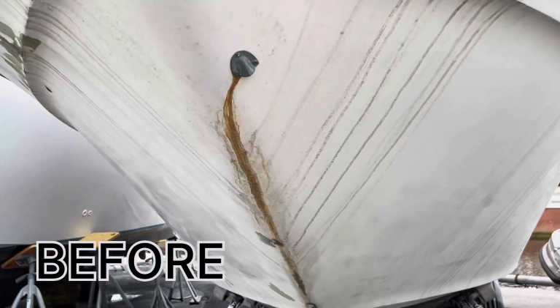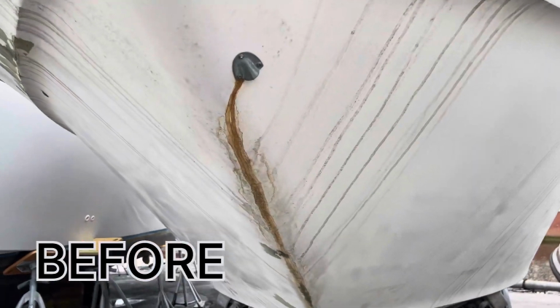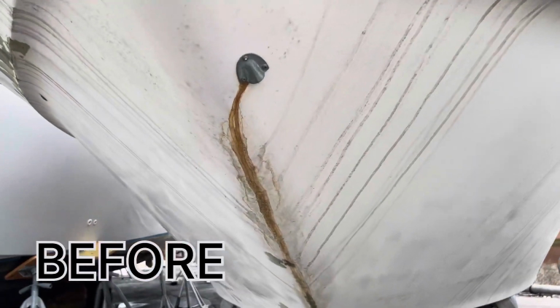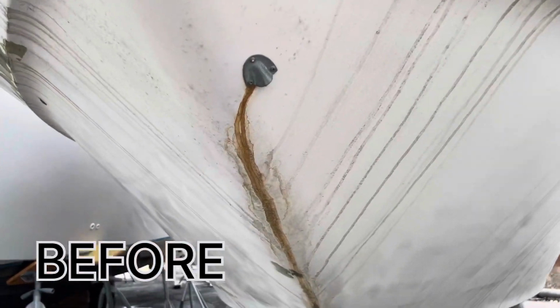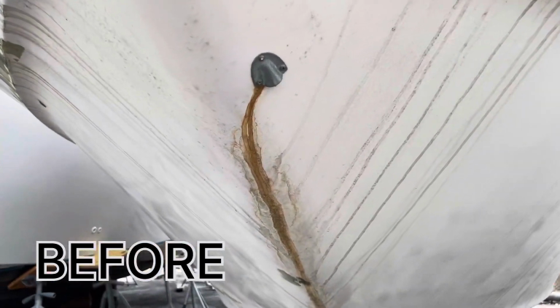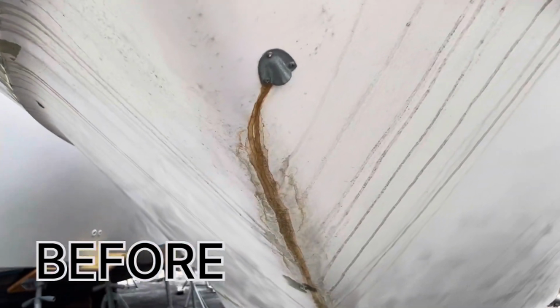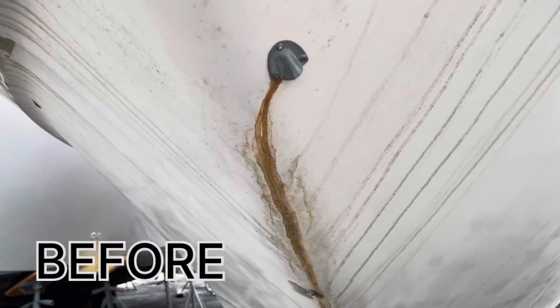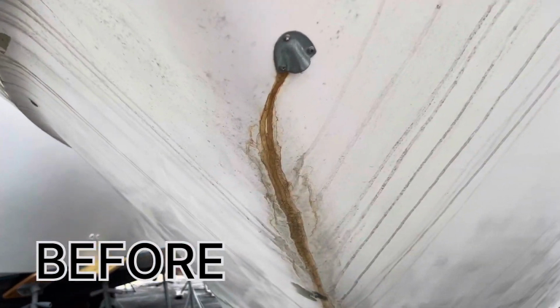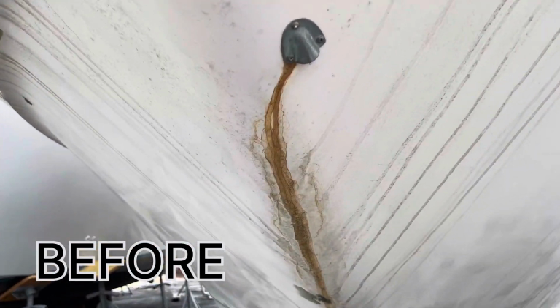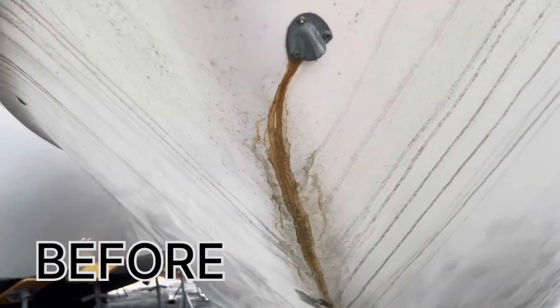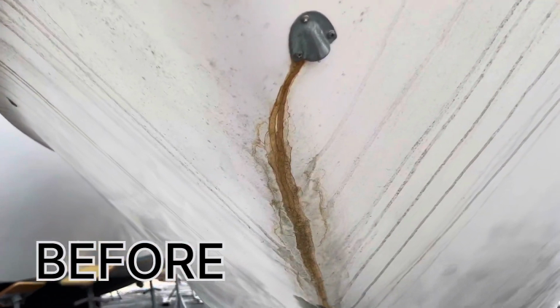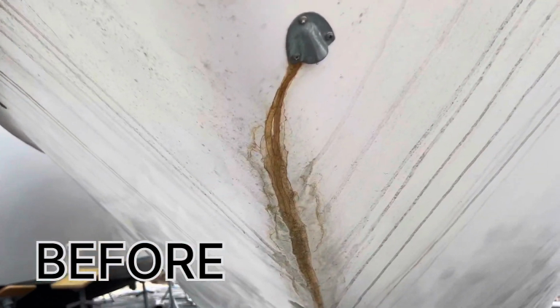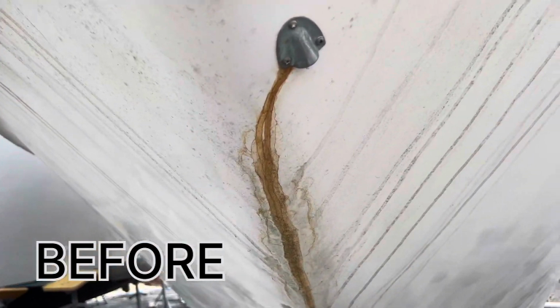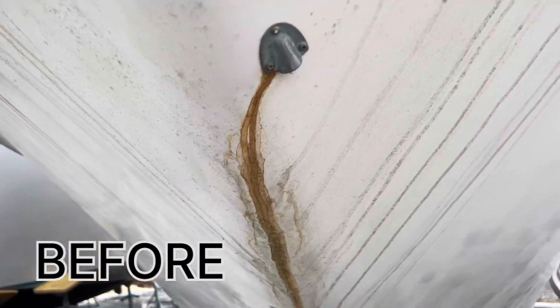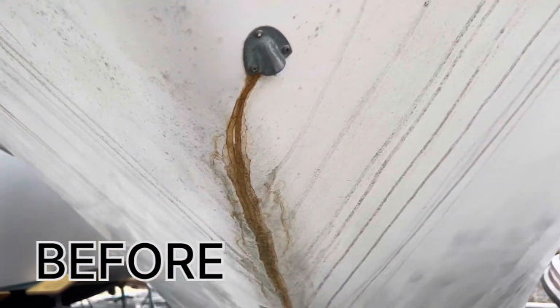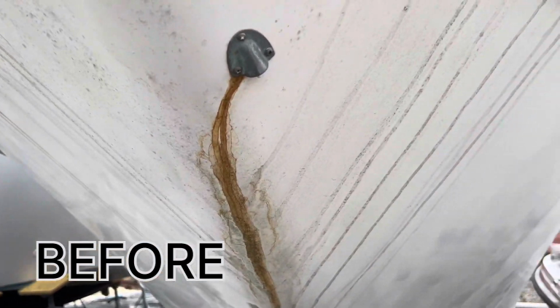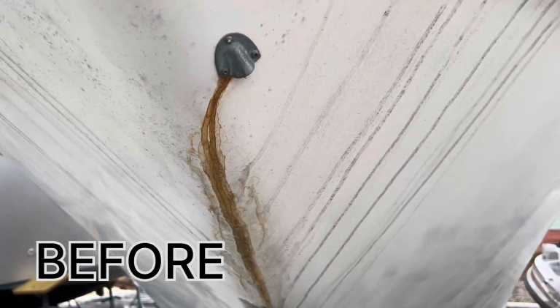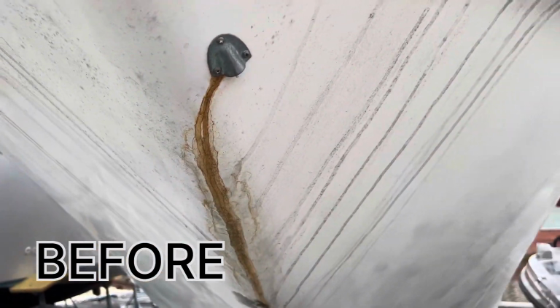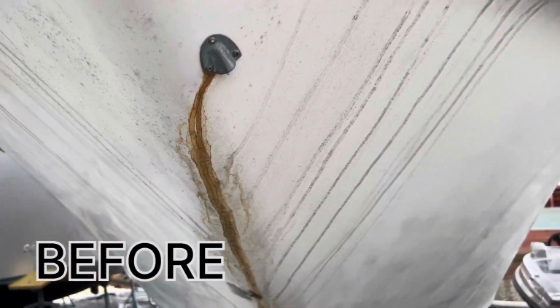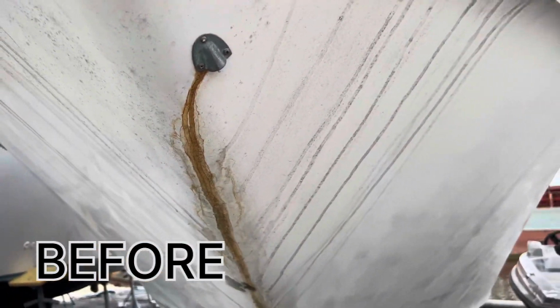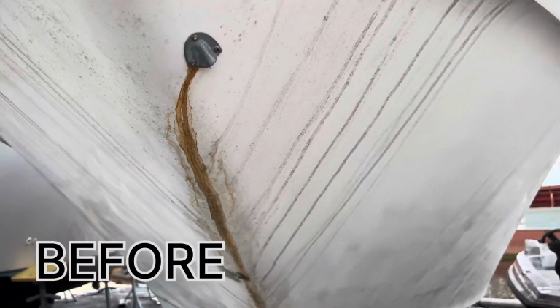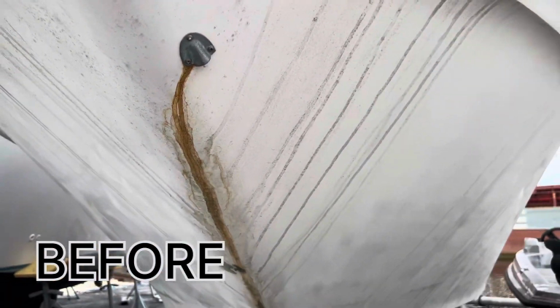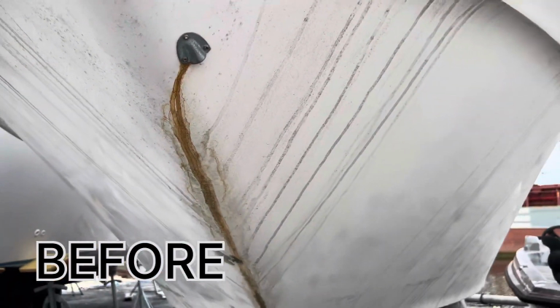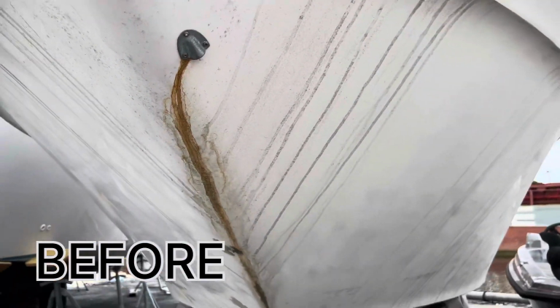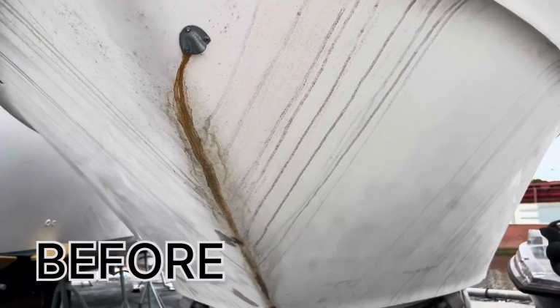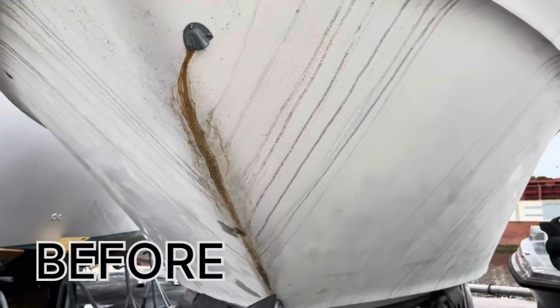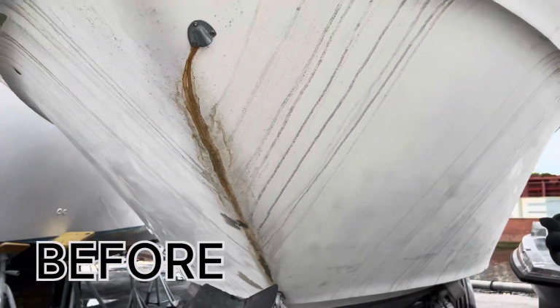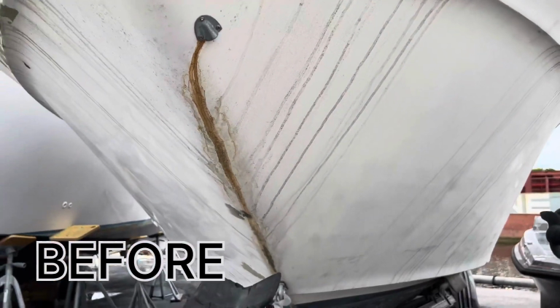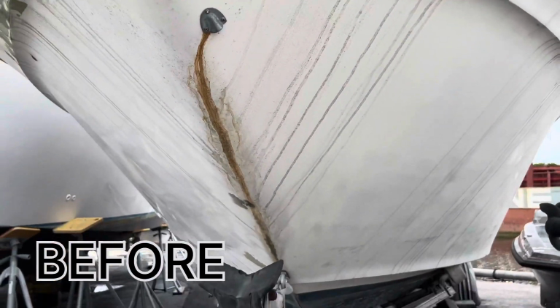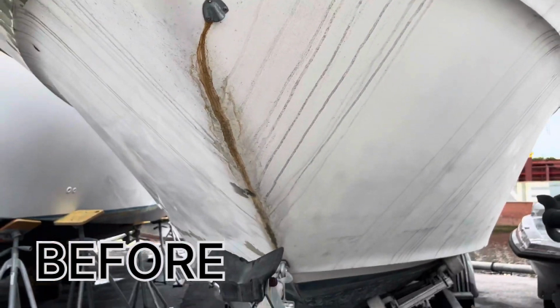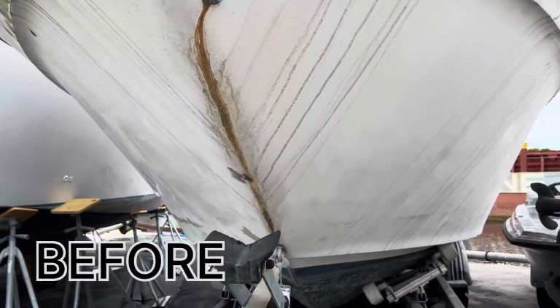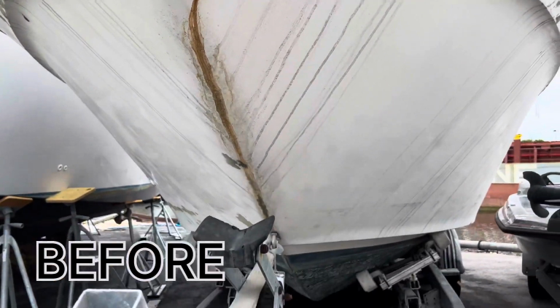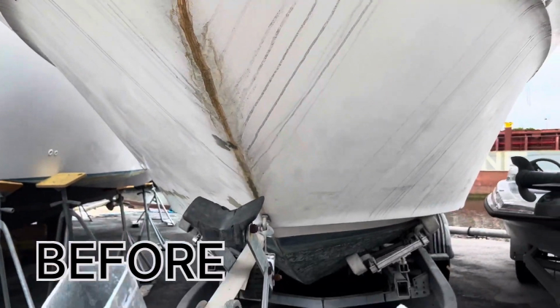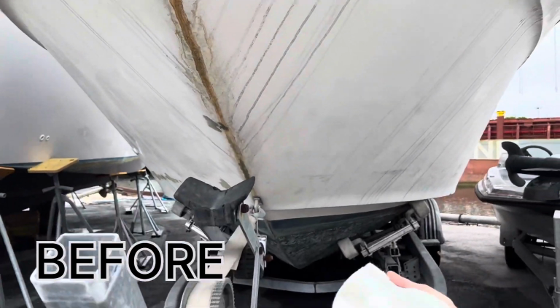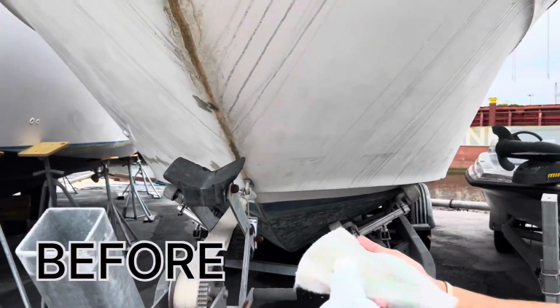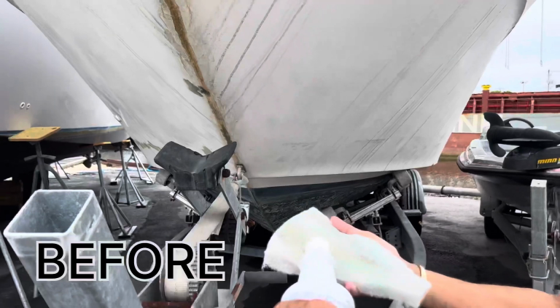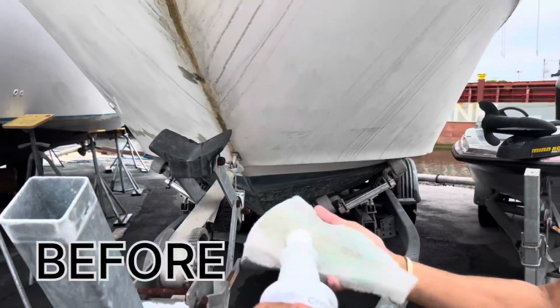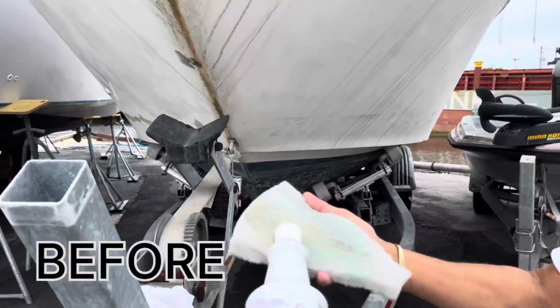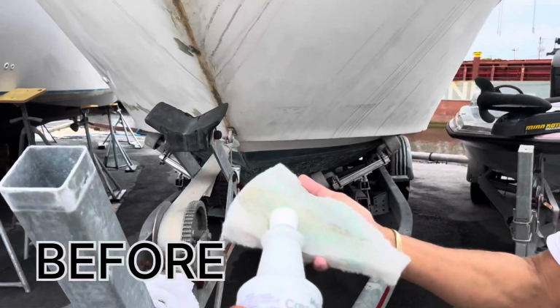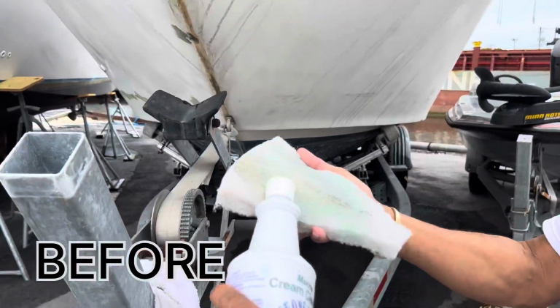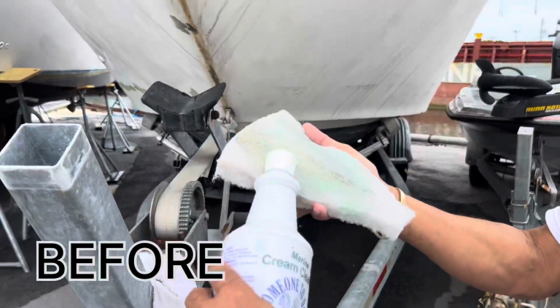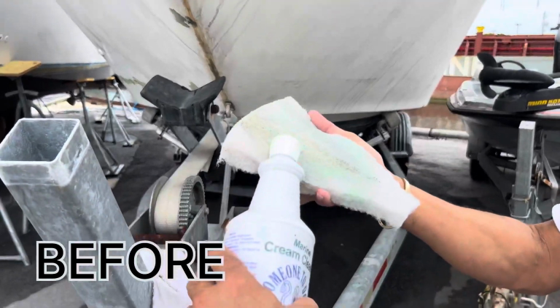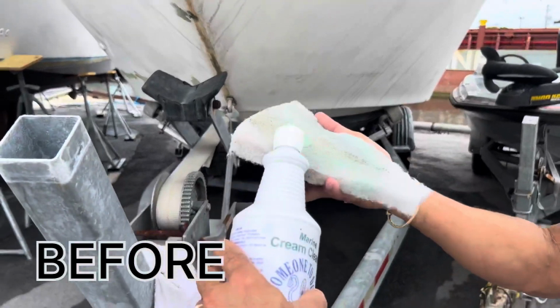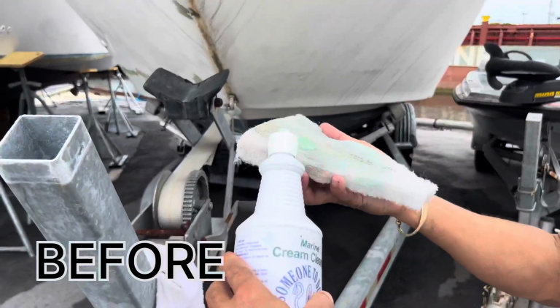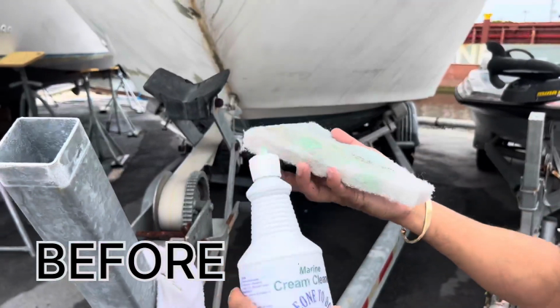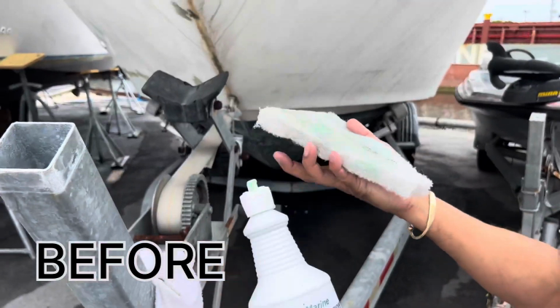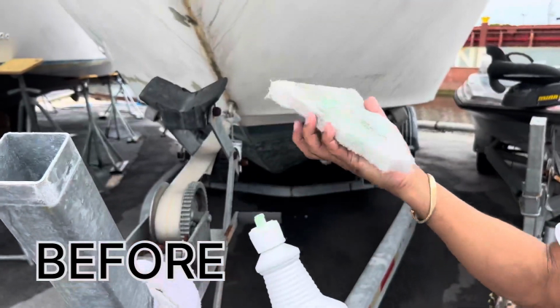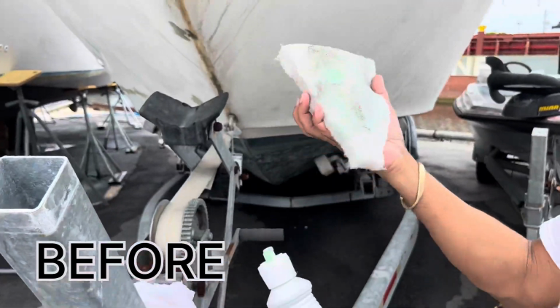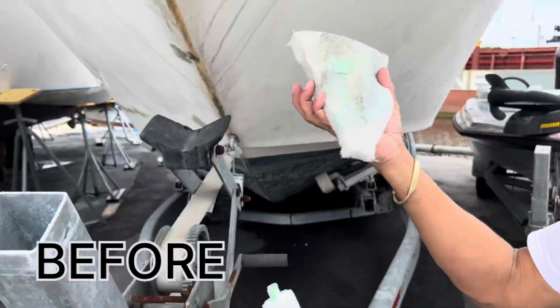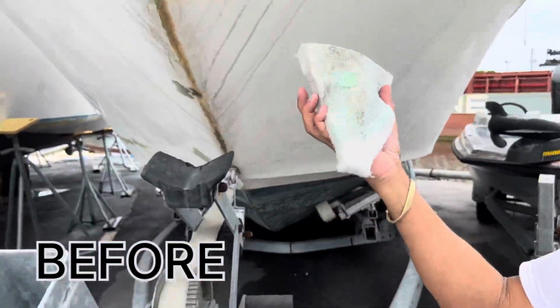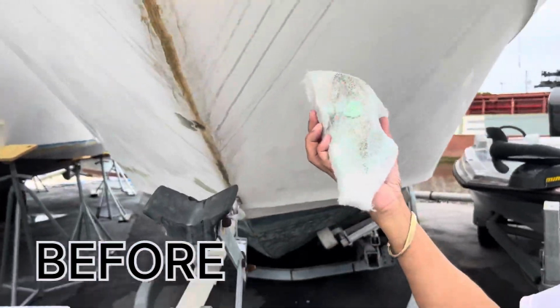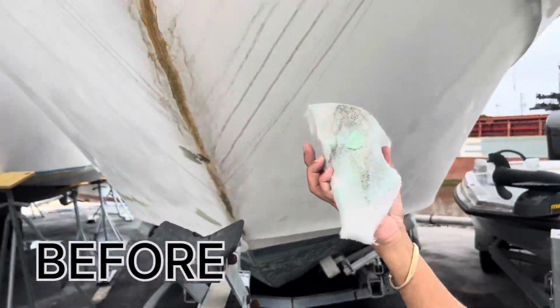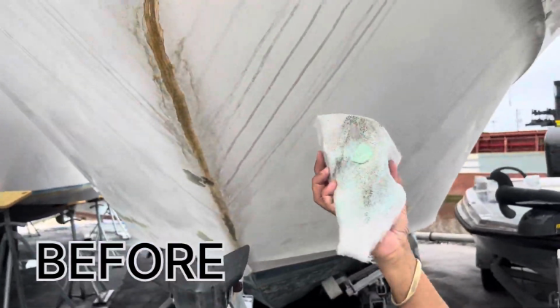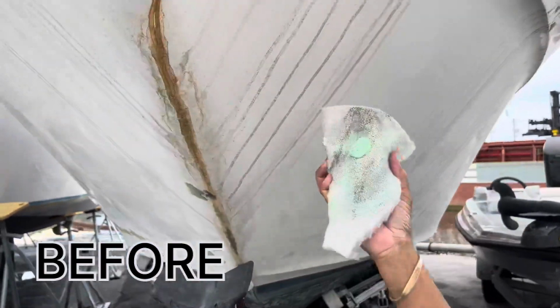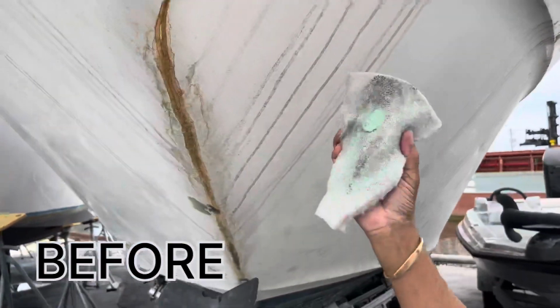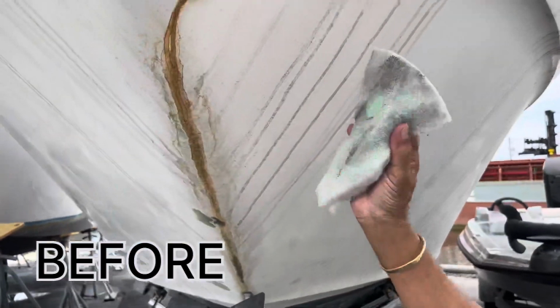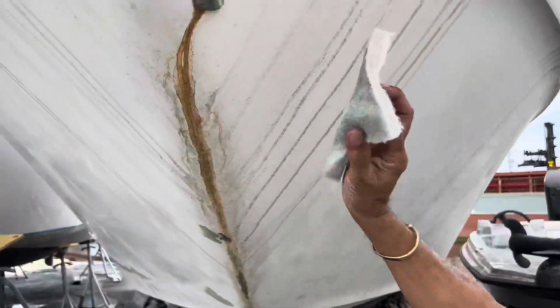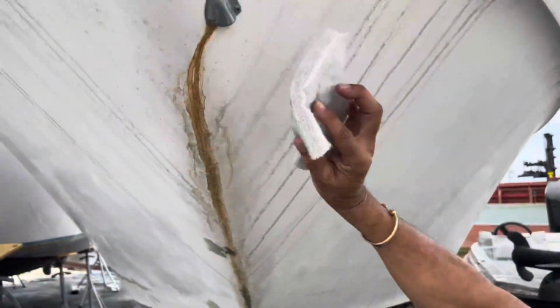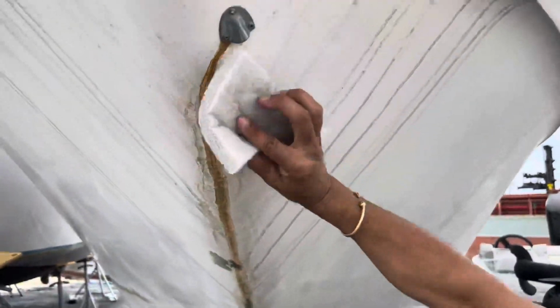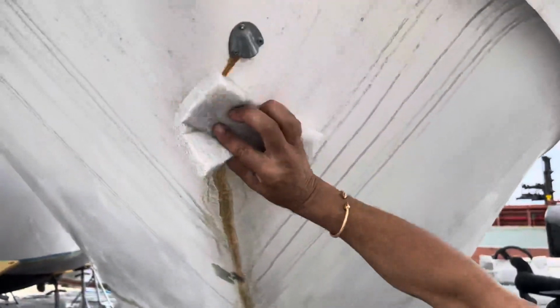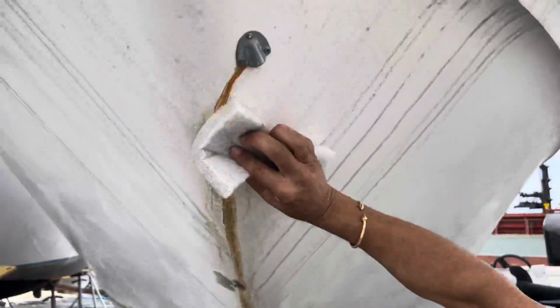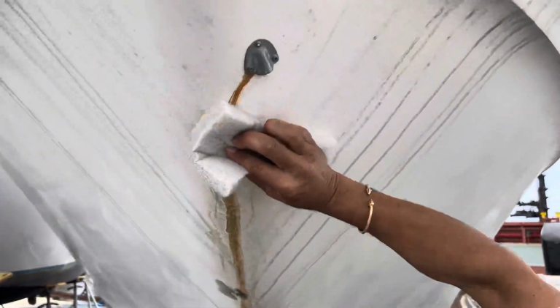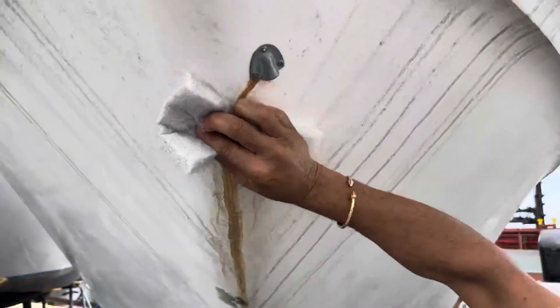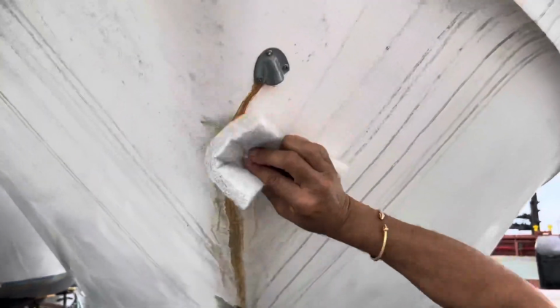This video is a demonstration of how you can use the Someone To Do It Cream Cleanser to wipe away the rust on your boat.